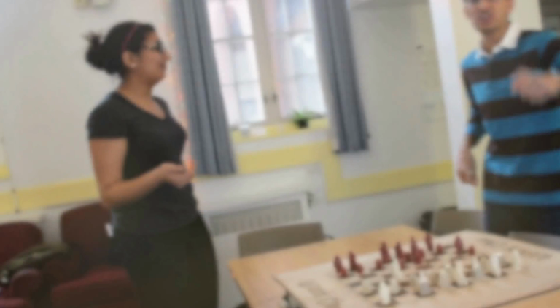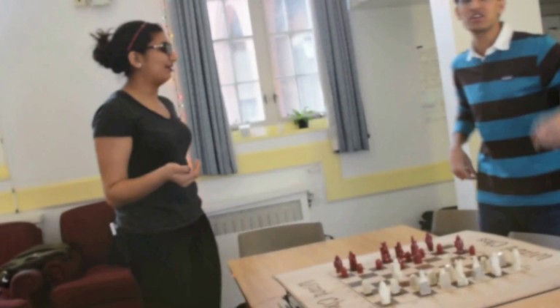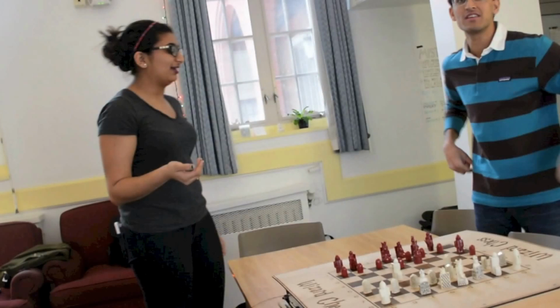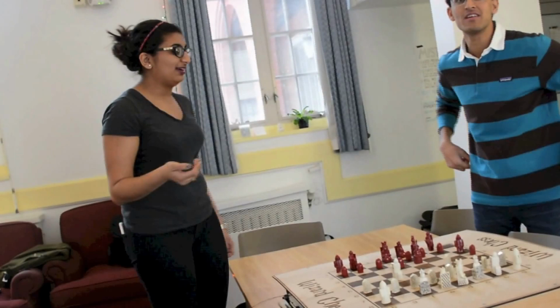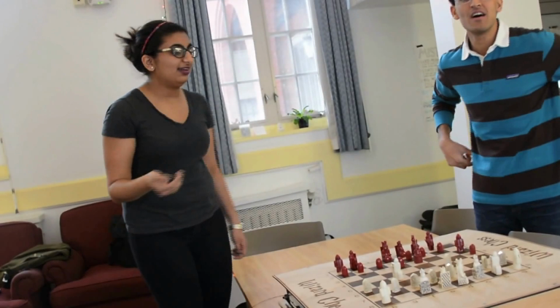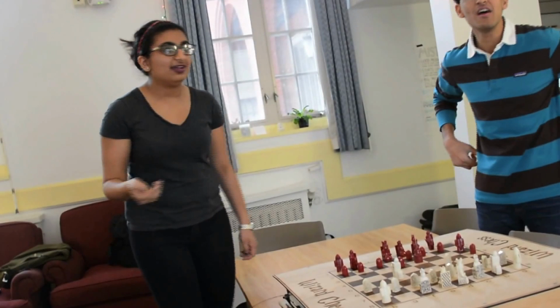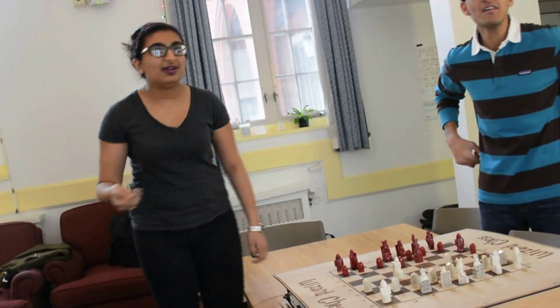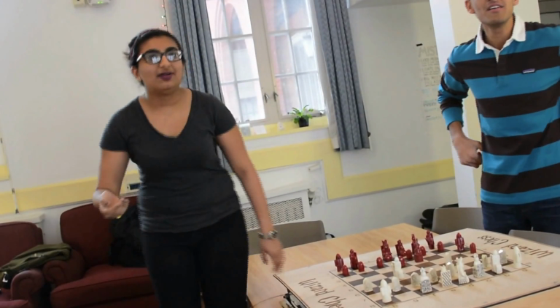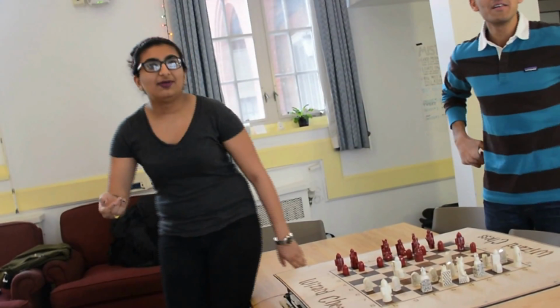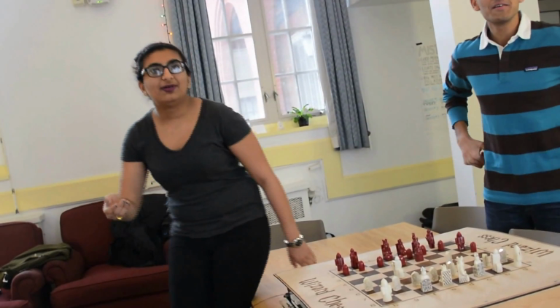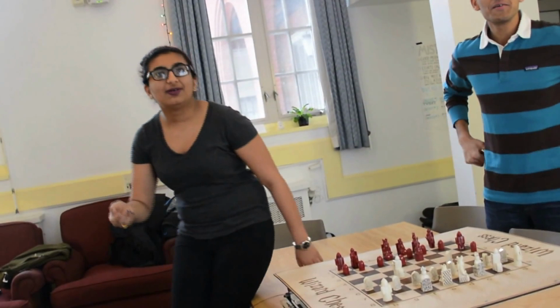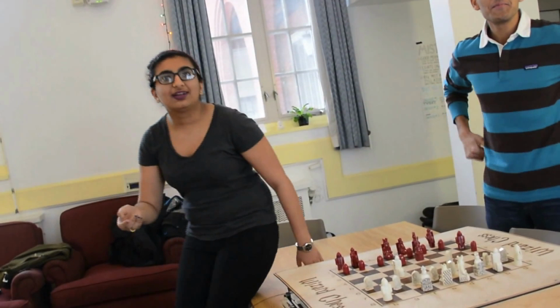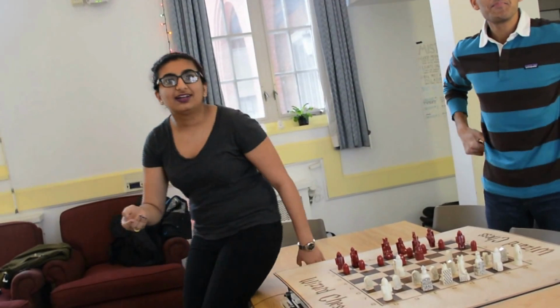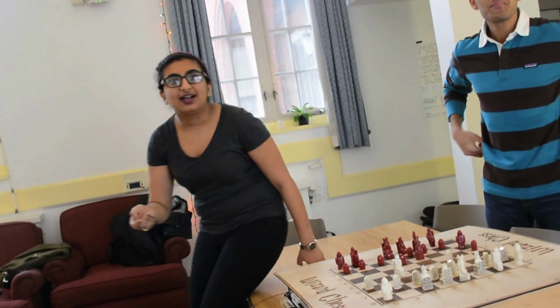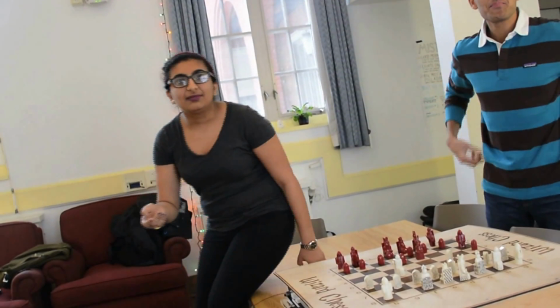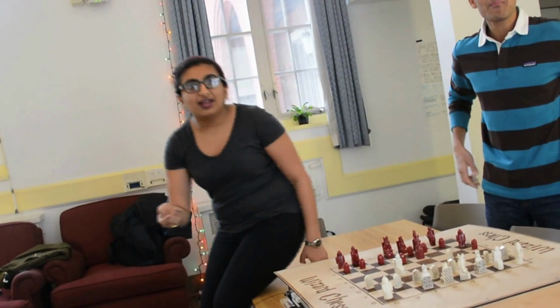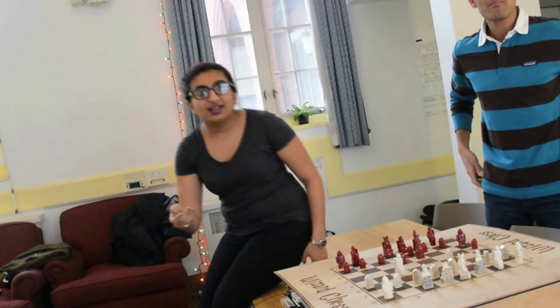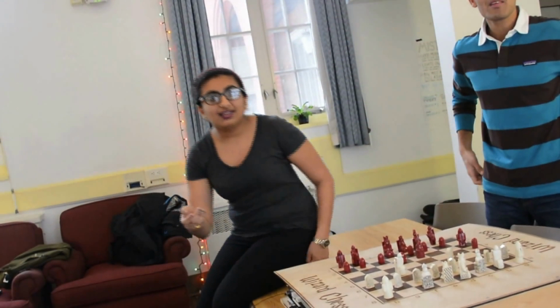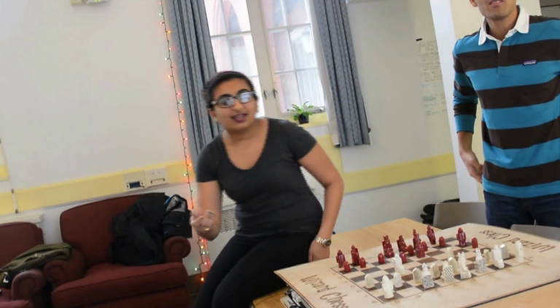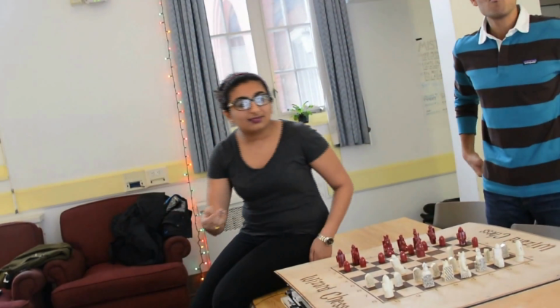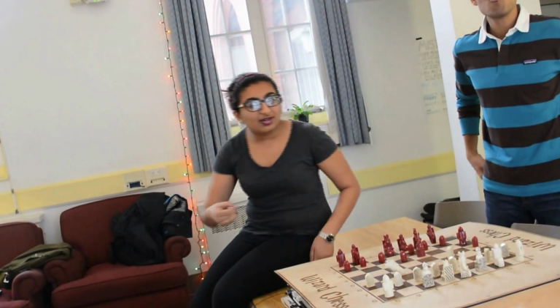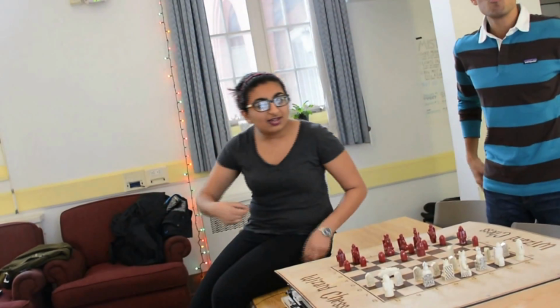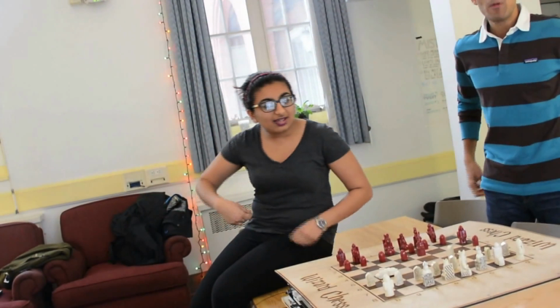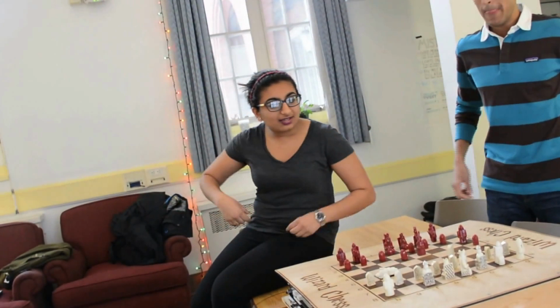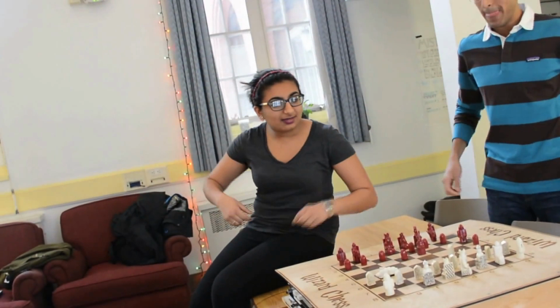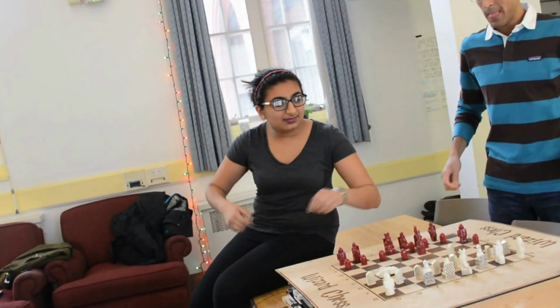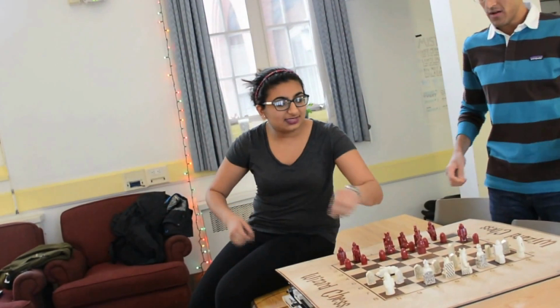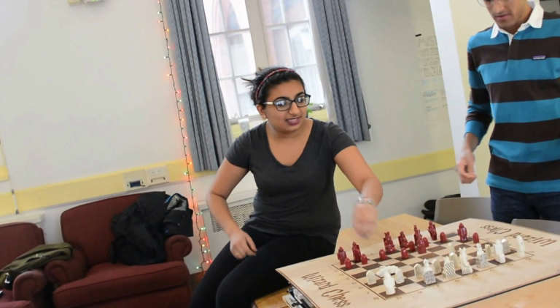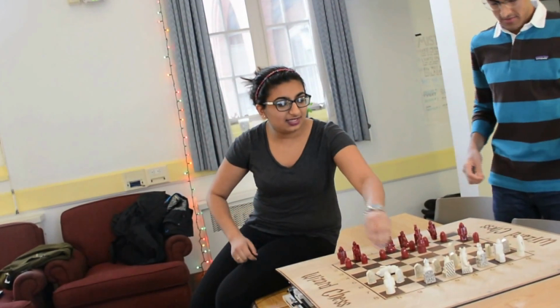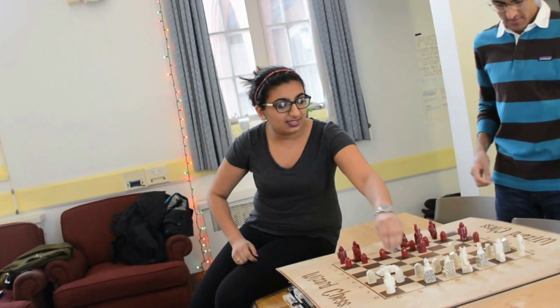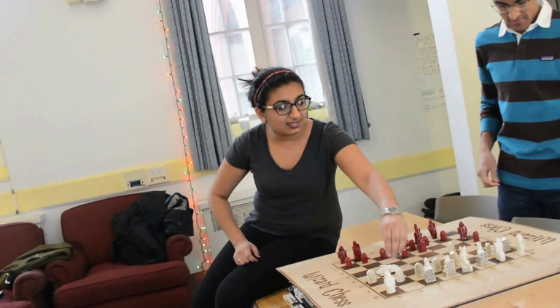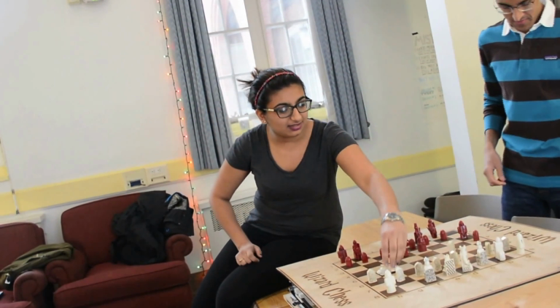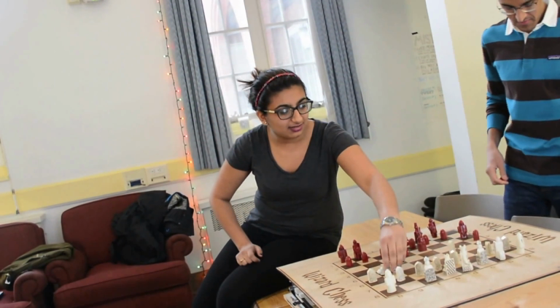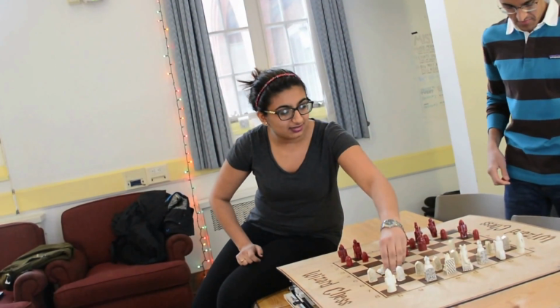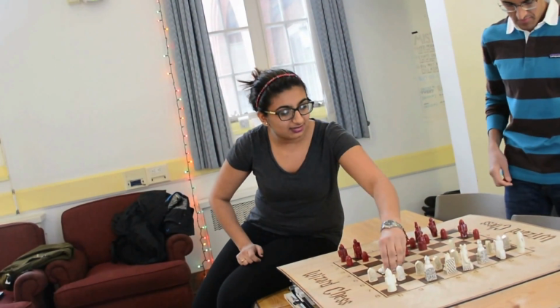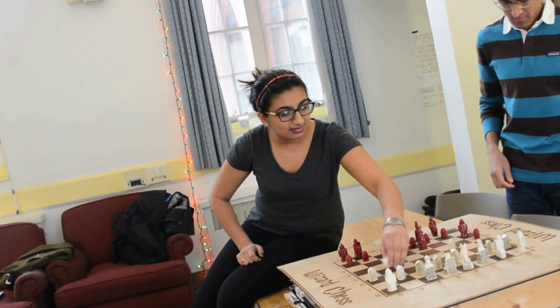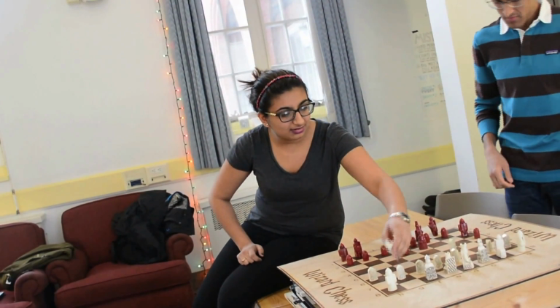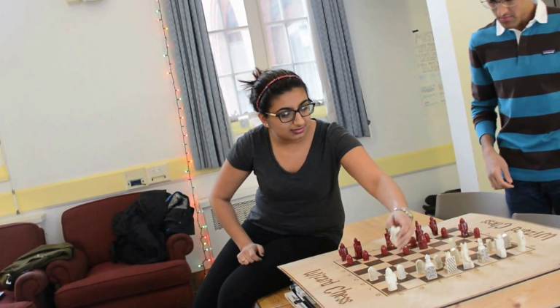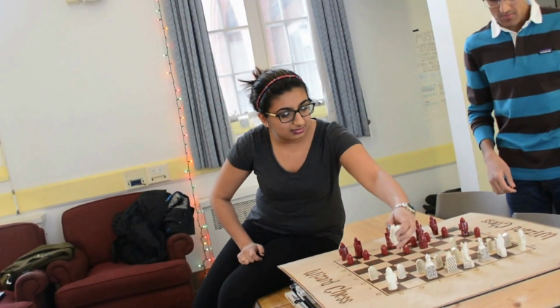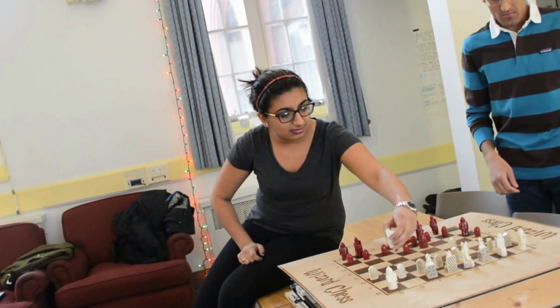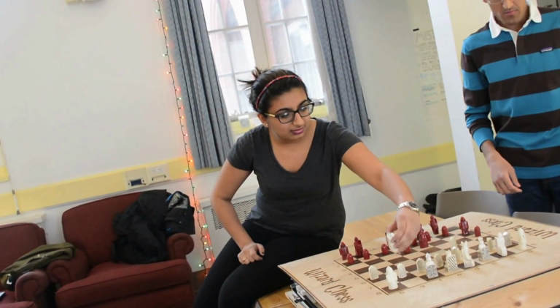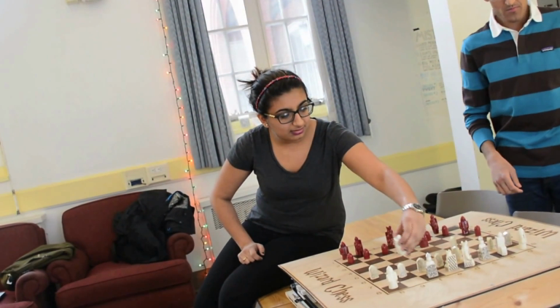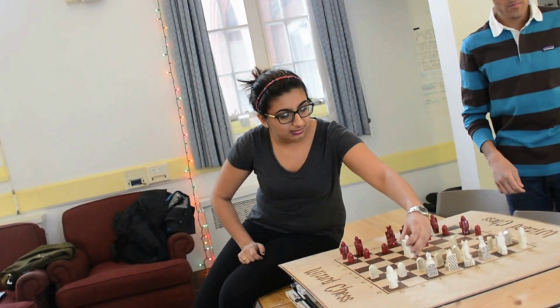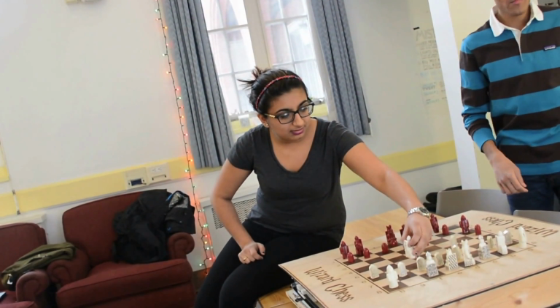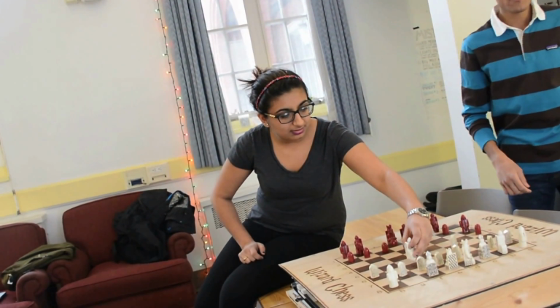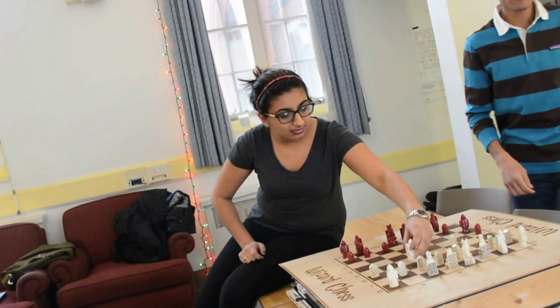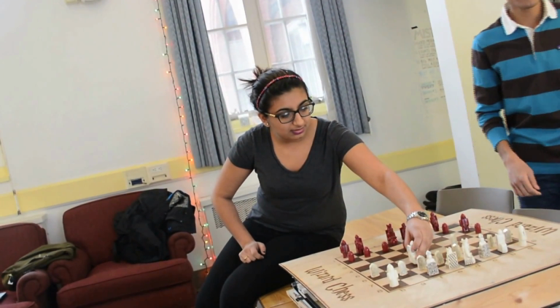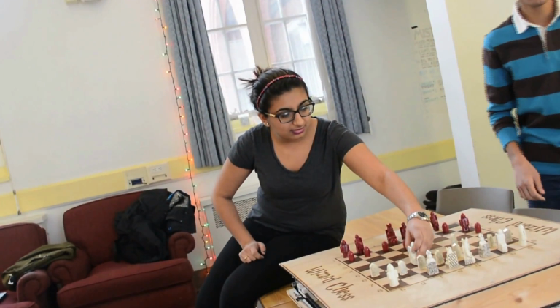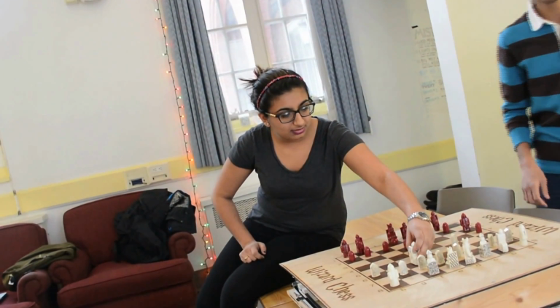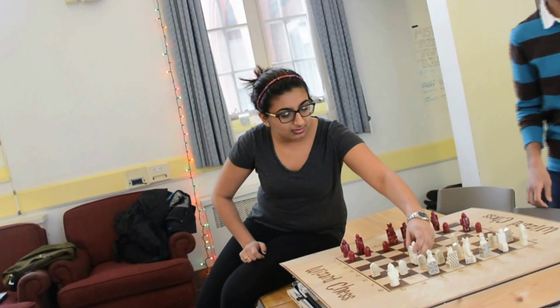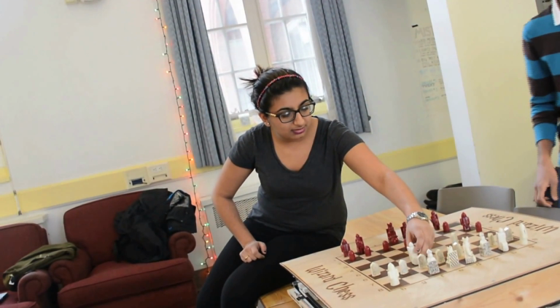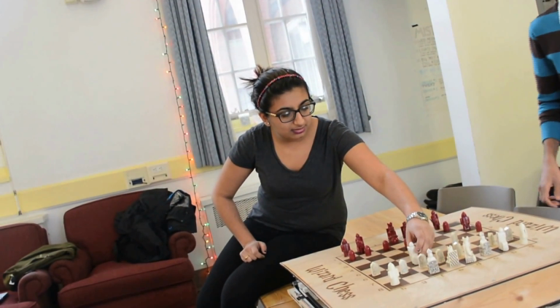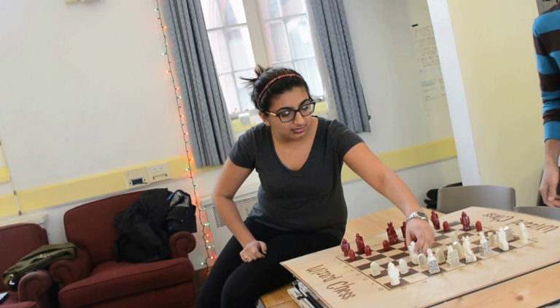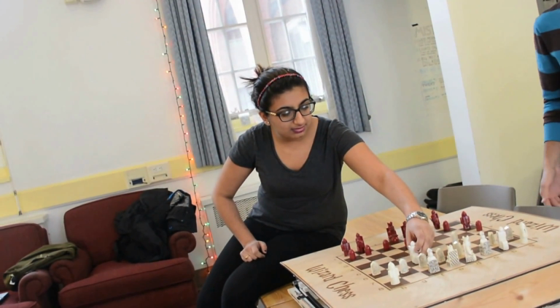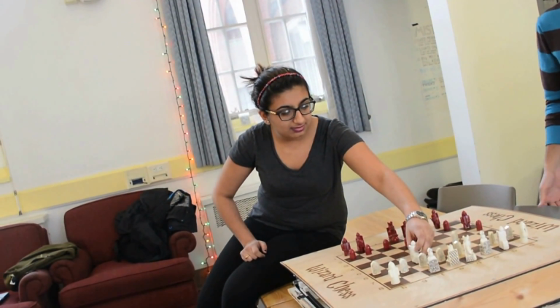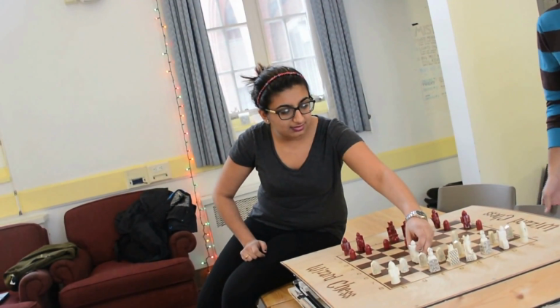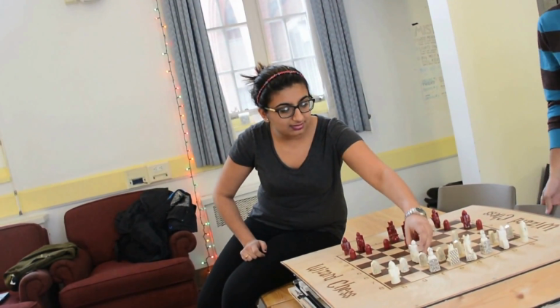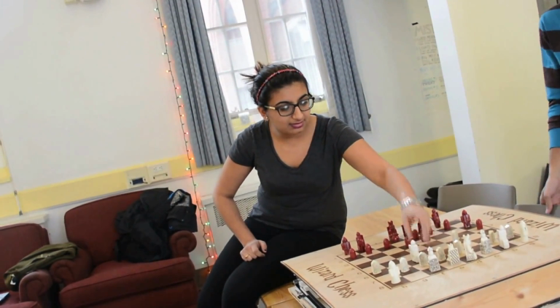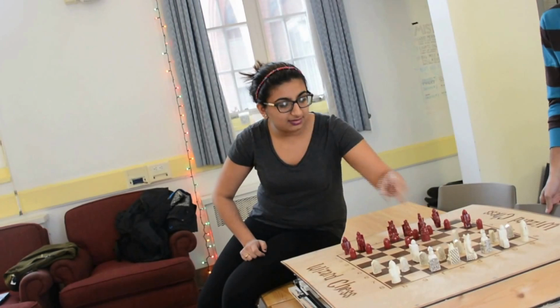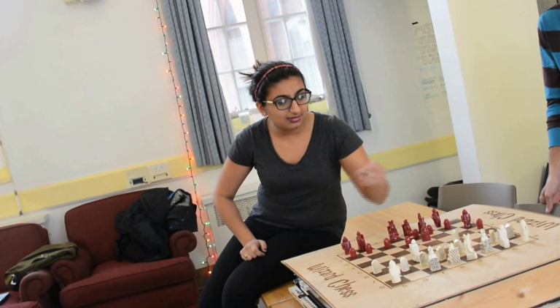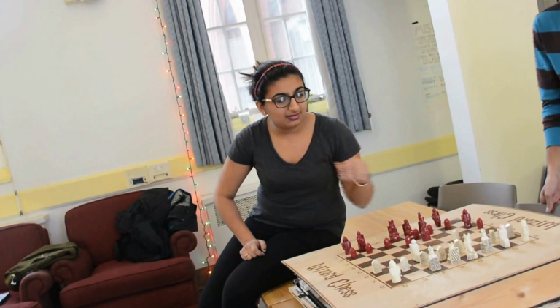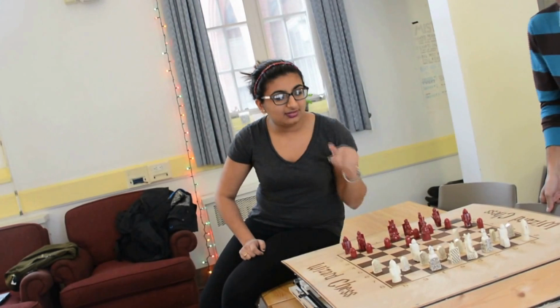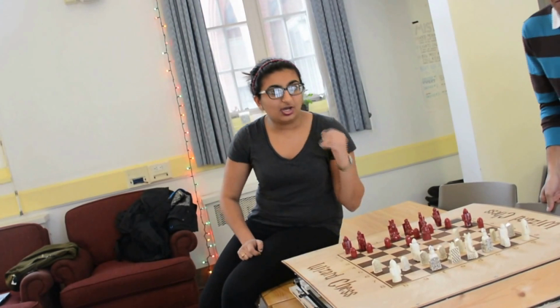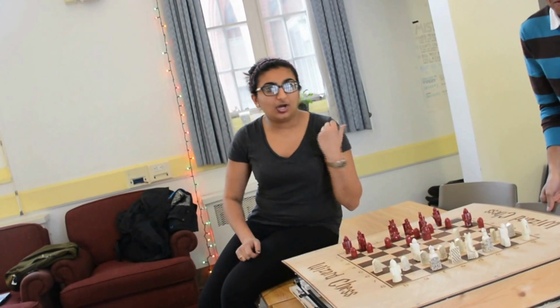You both move around so much when you're talking. Do I move around when I'm talking? Well, no, but maybe that's the problem.